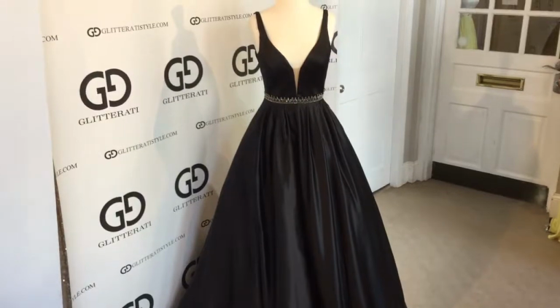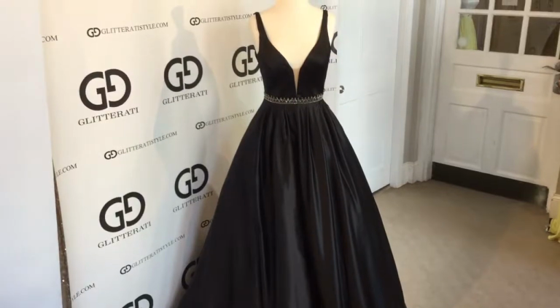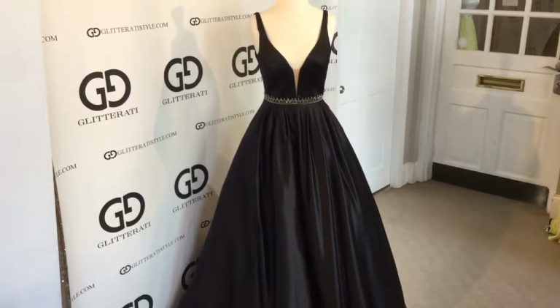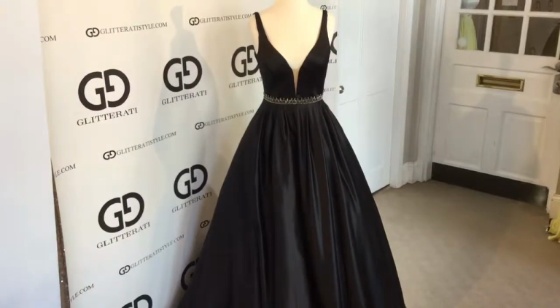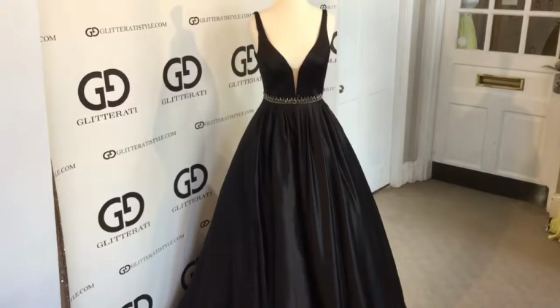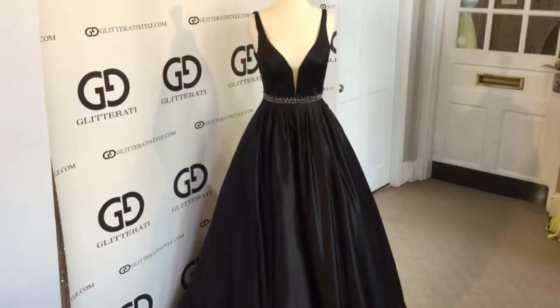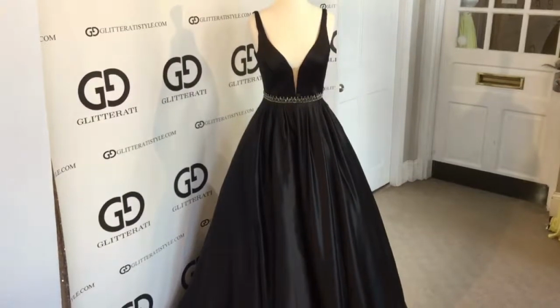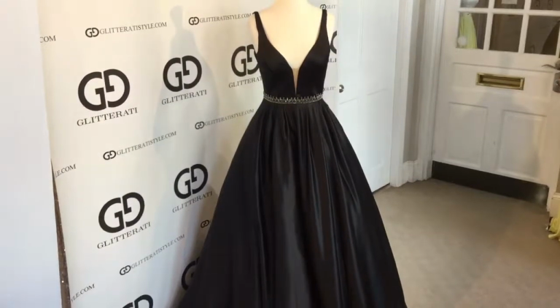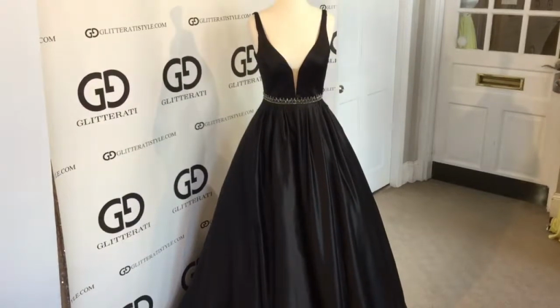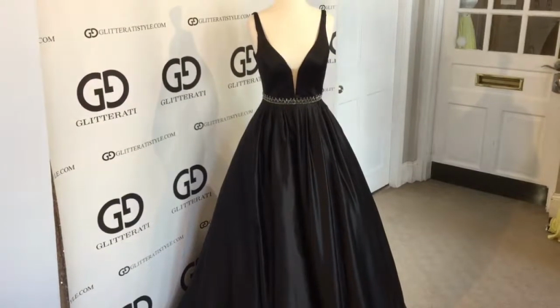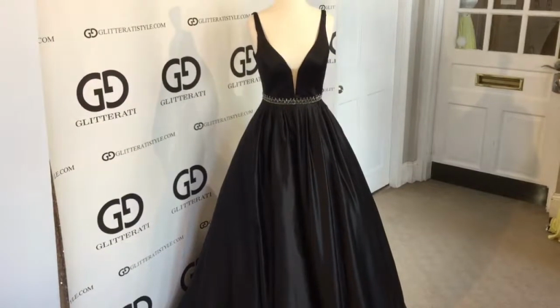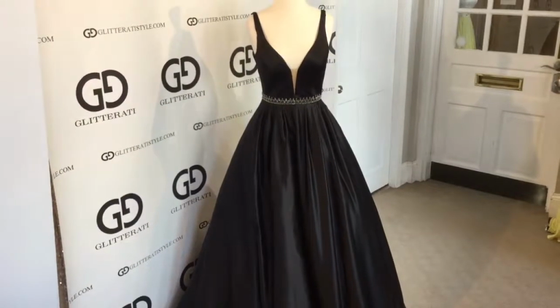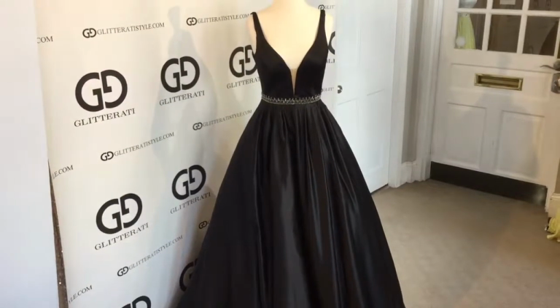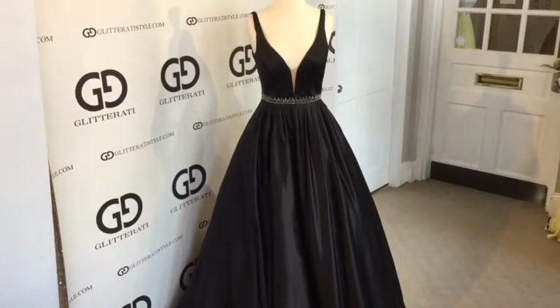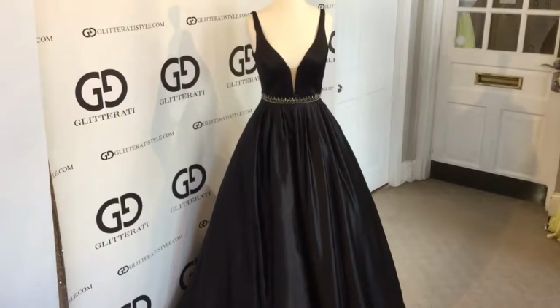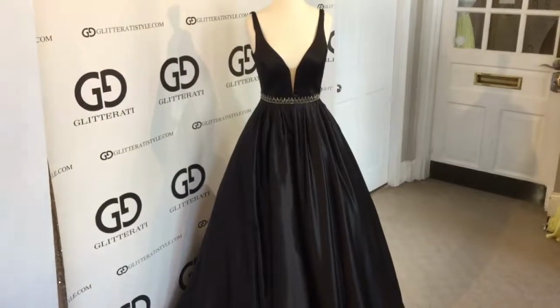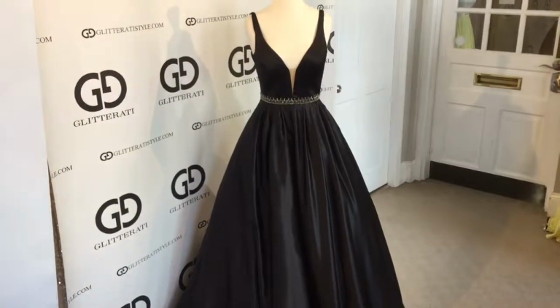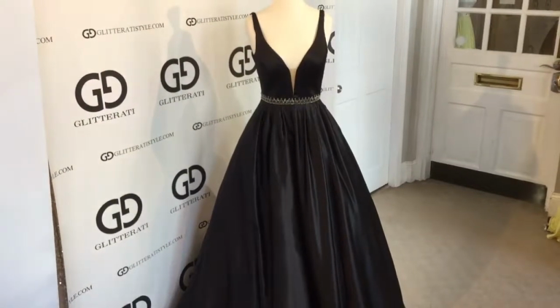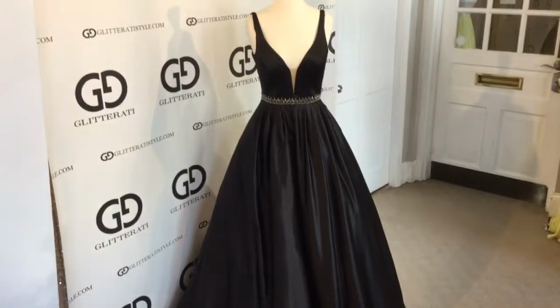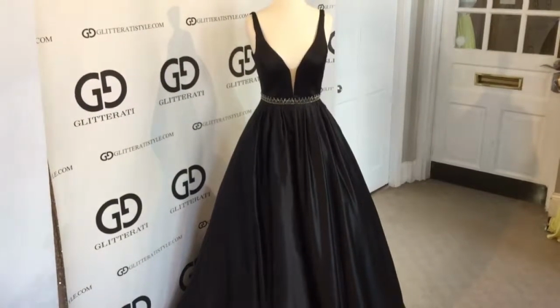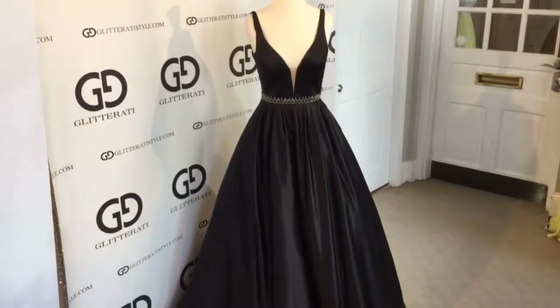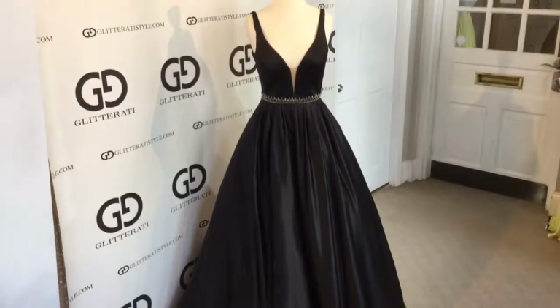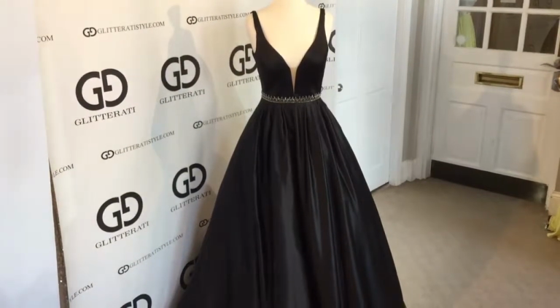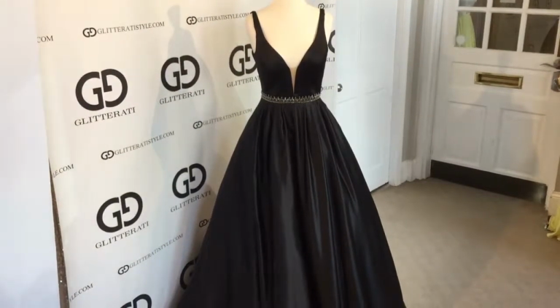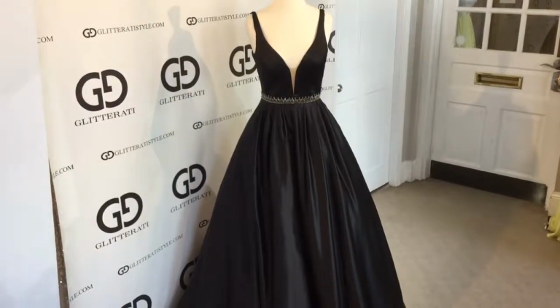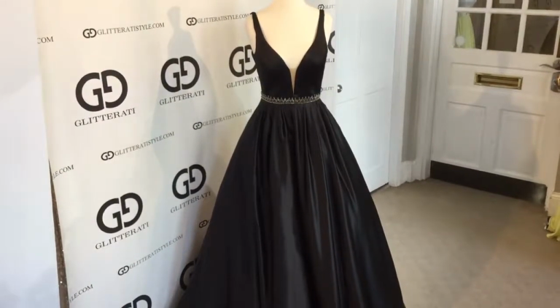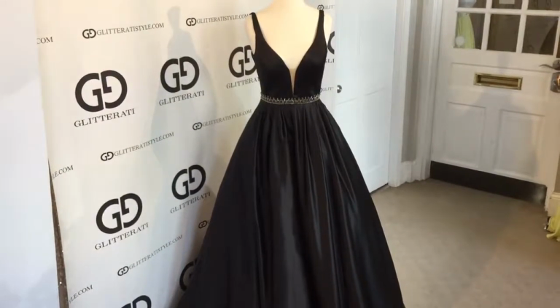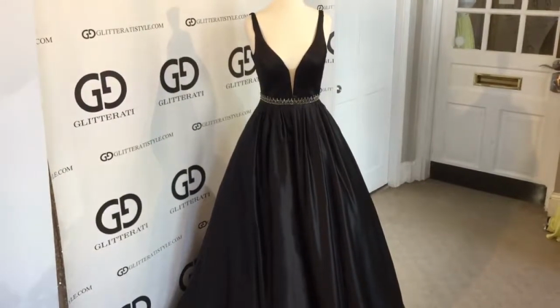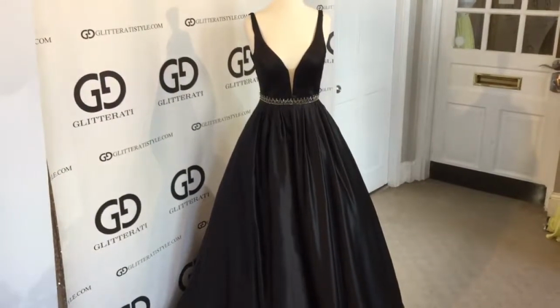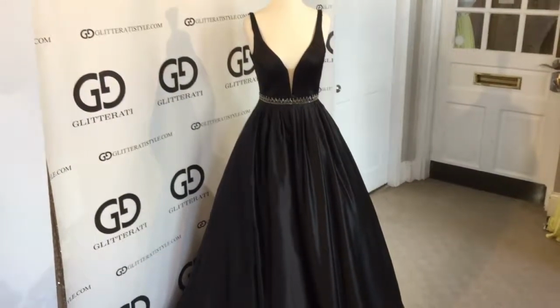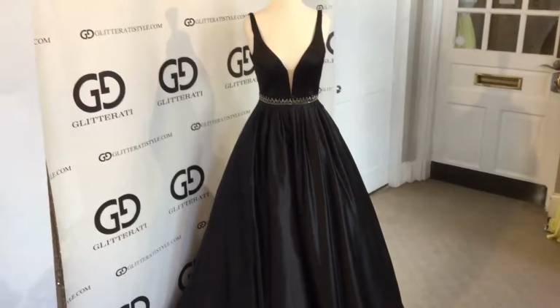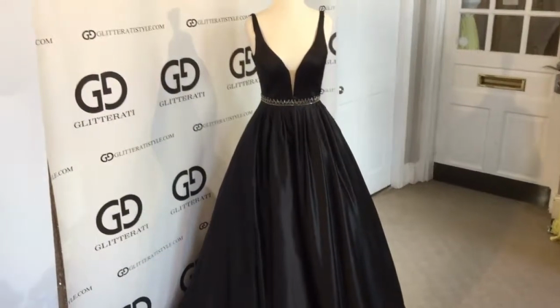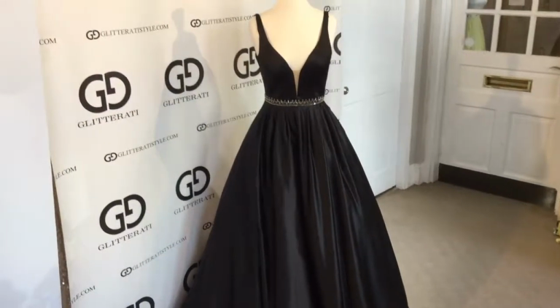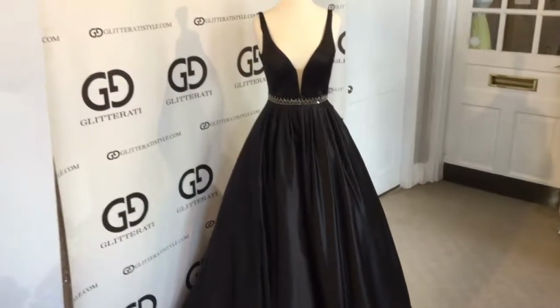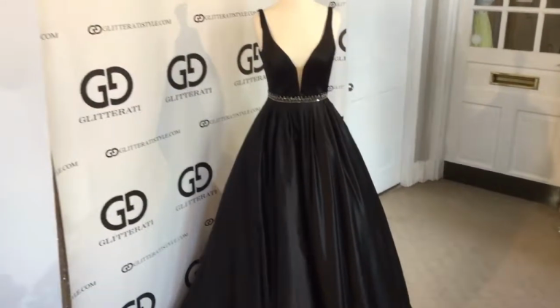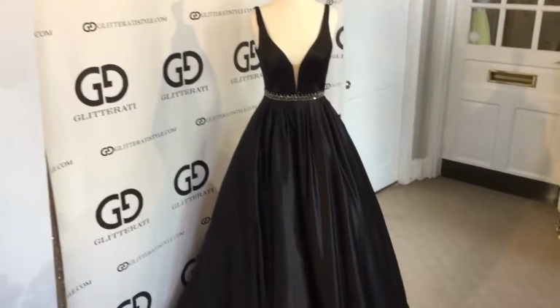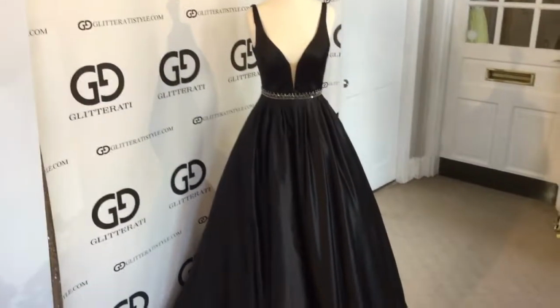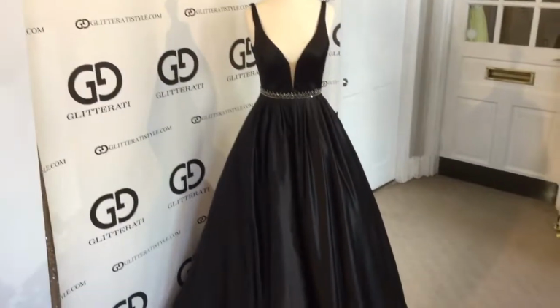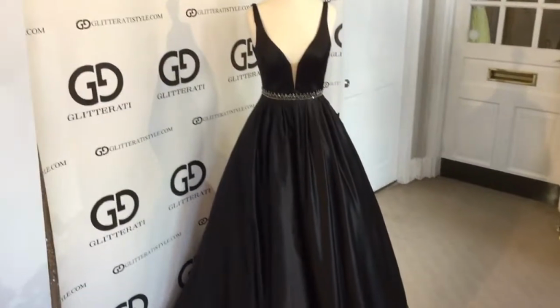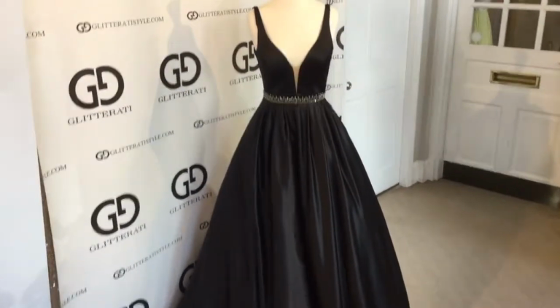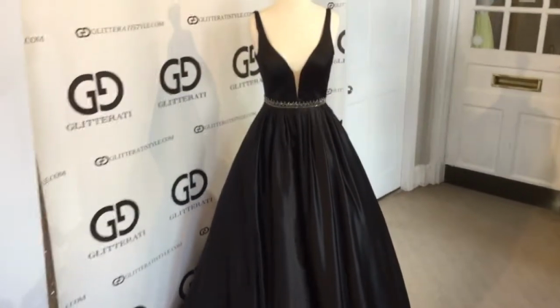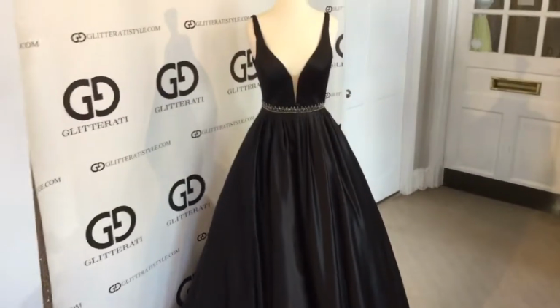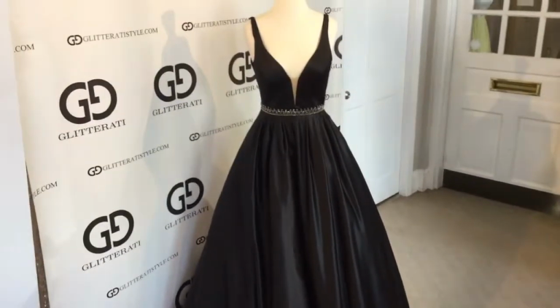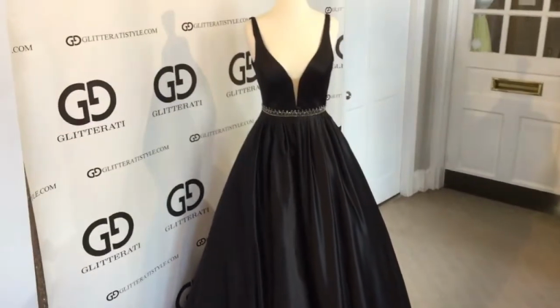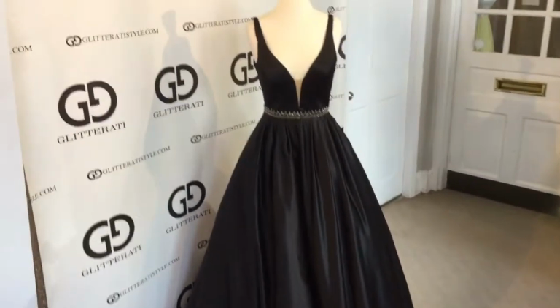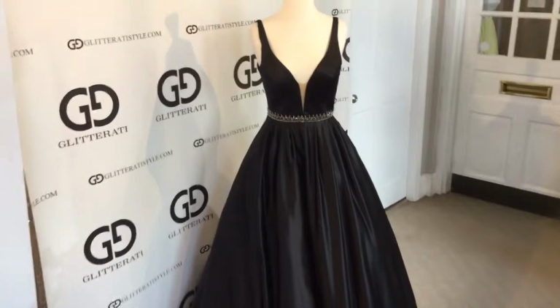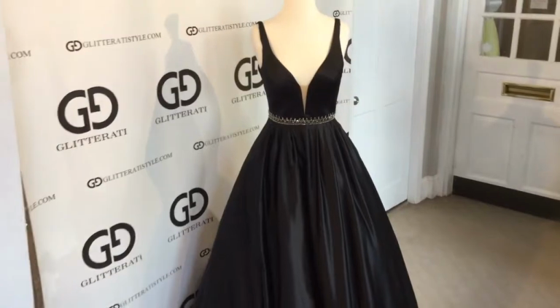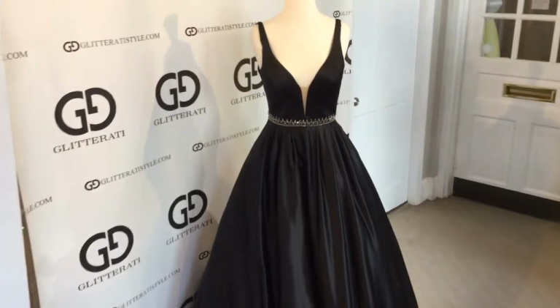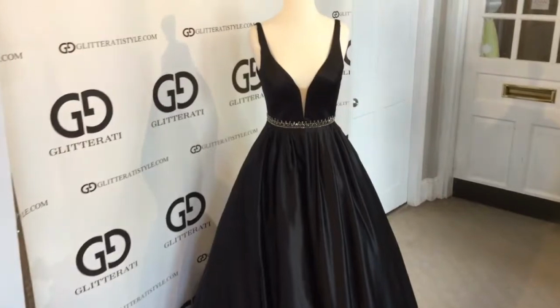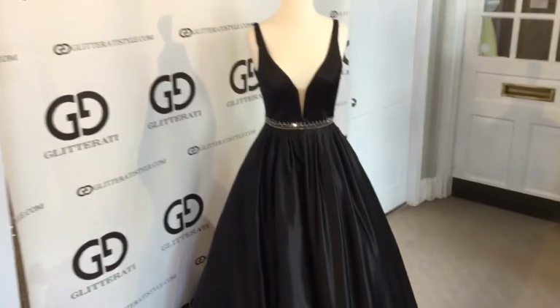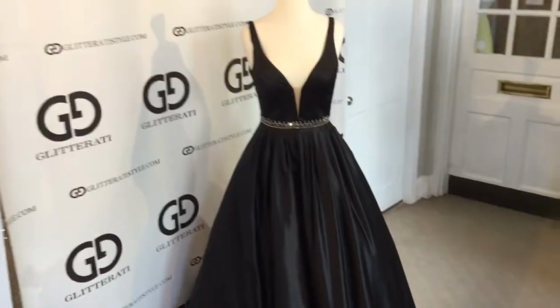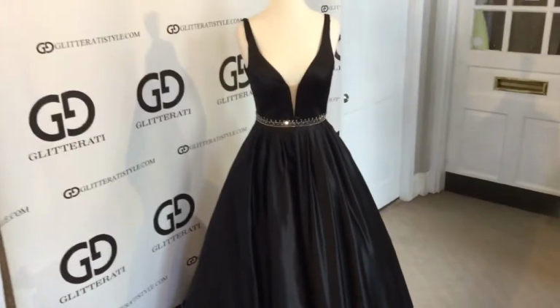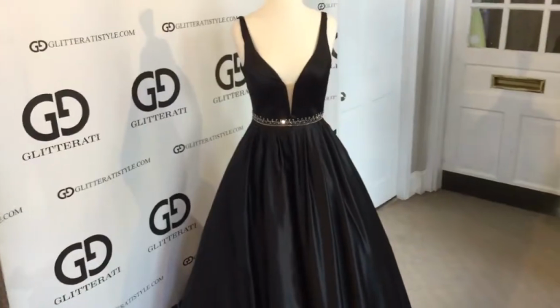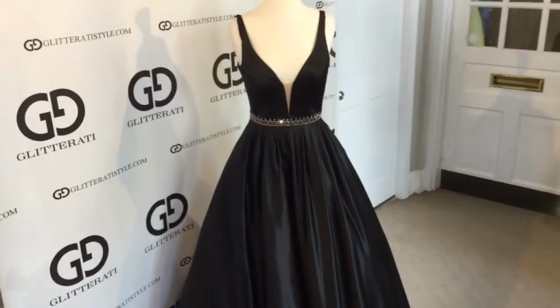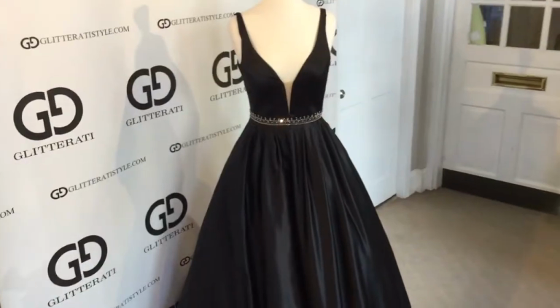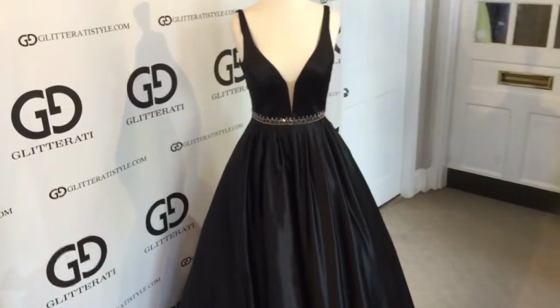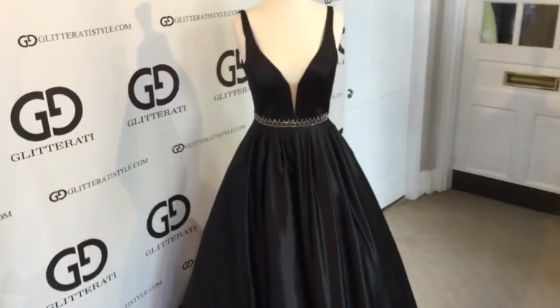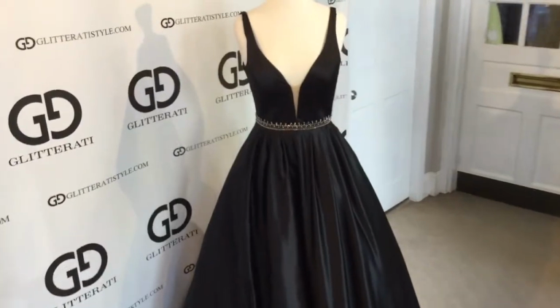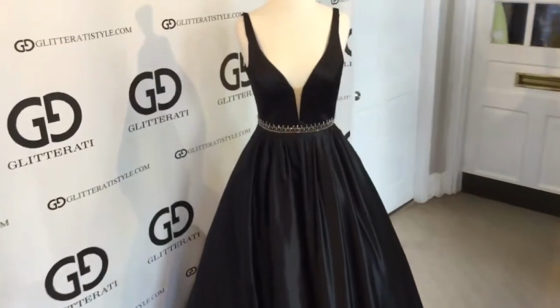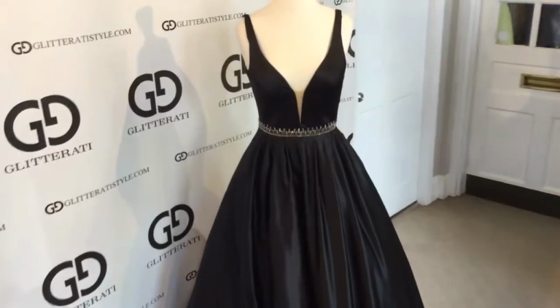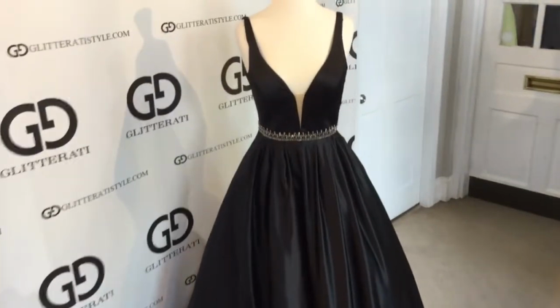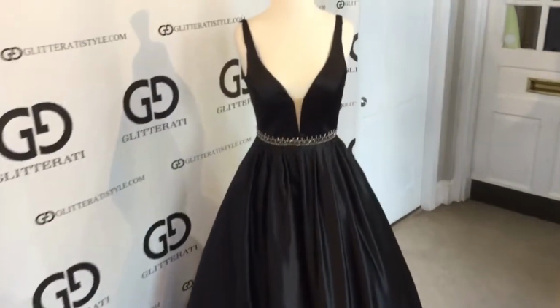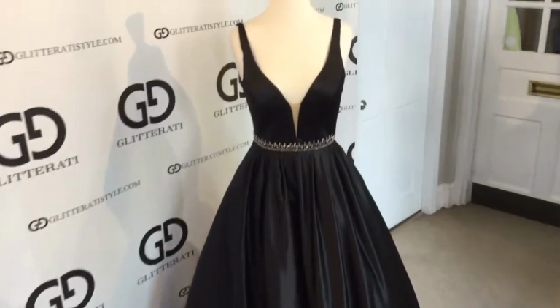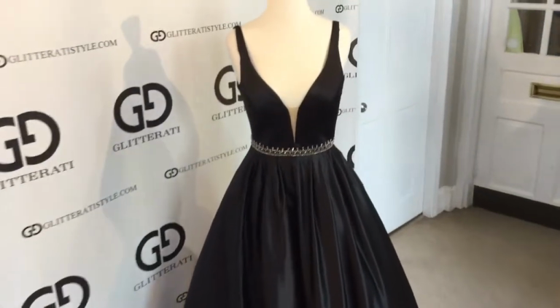Welcome to Glitterati. Here we have the Sherri Hill dress in style number 50496.